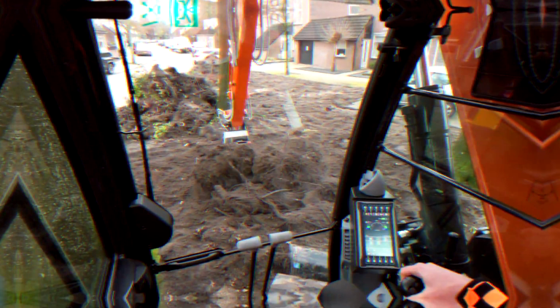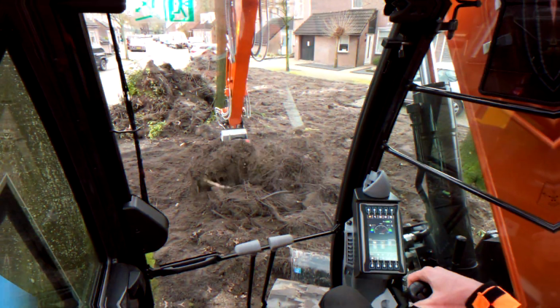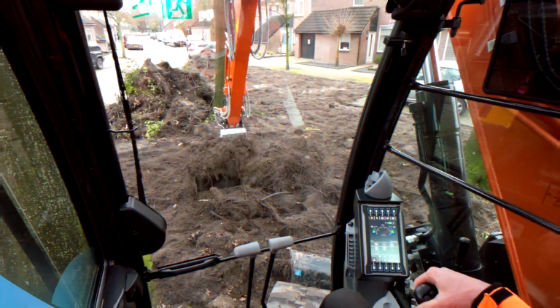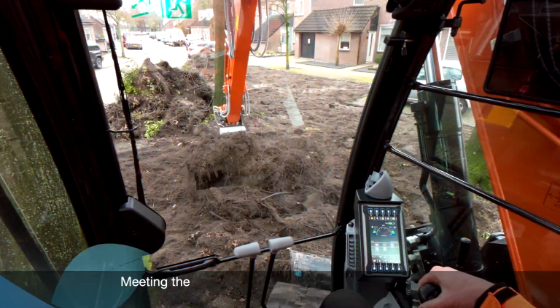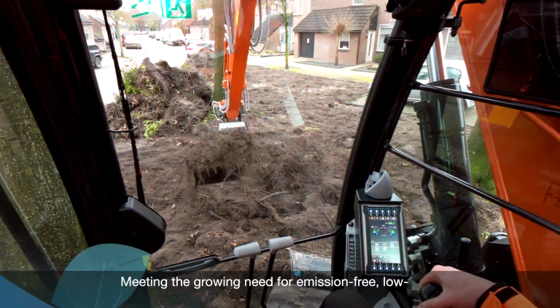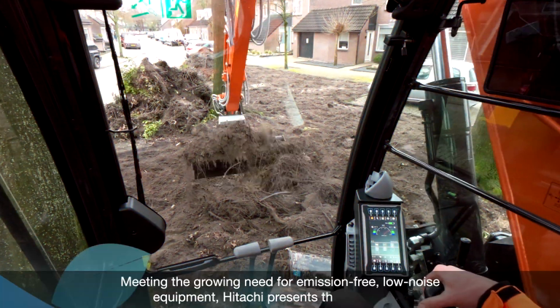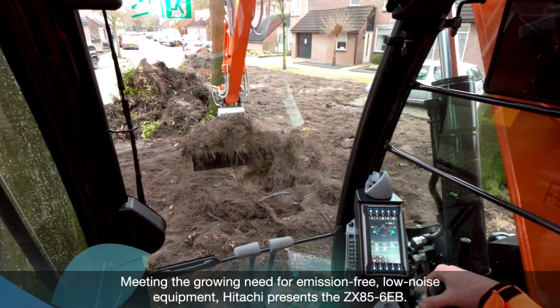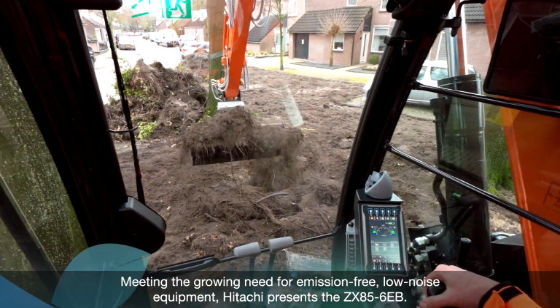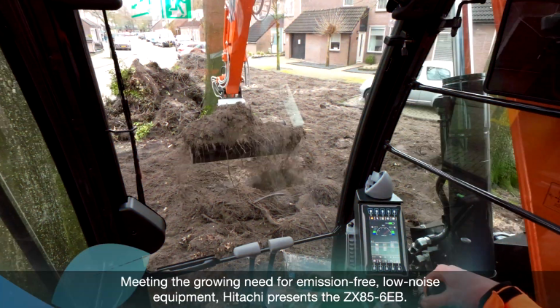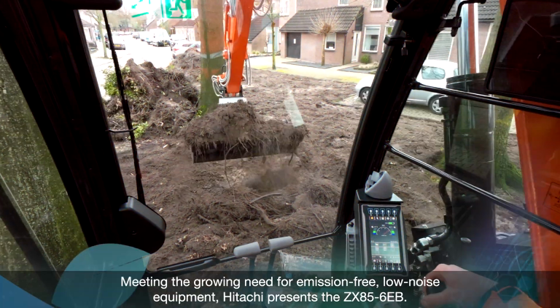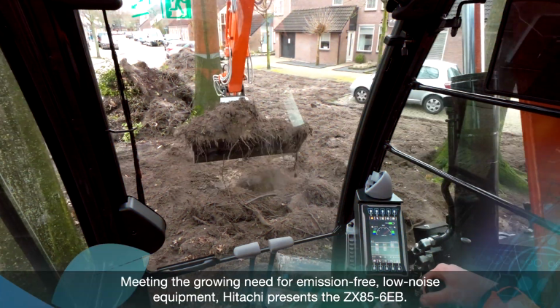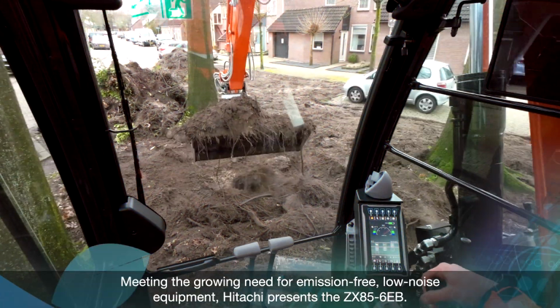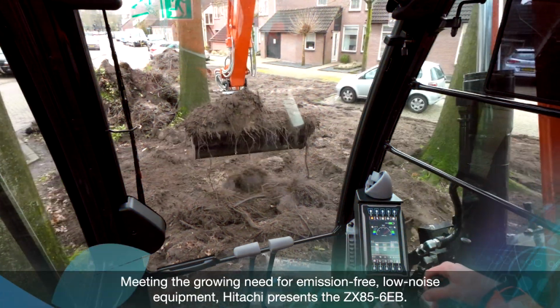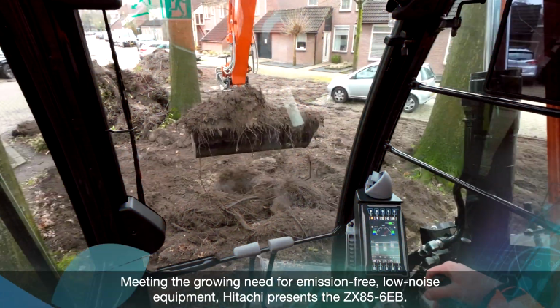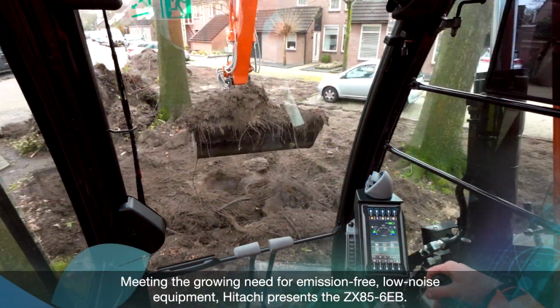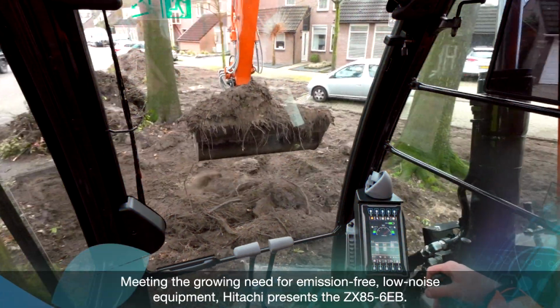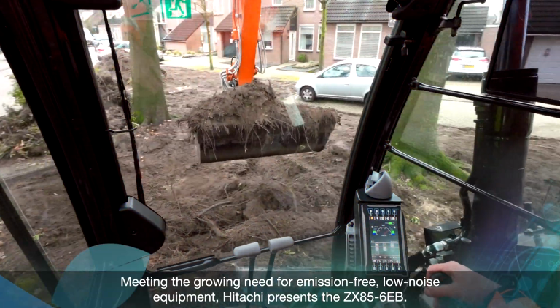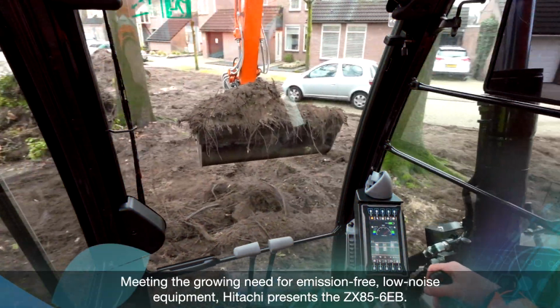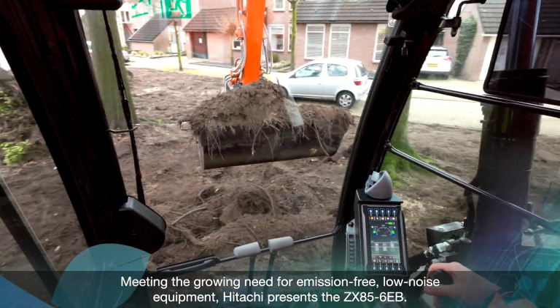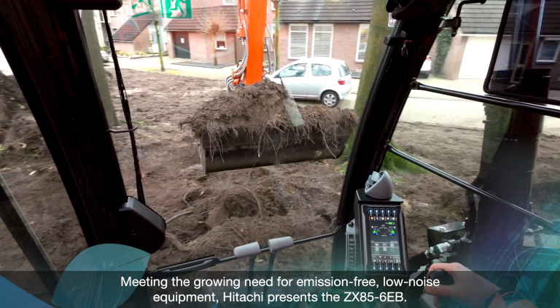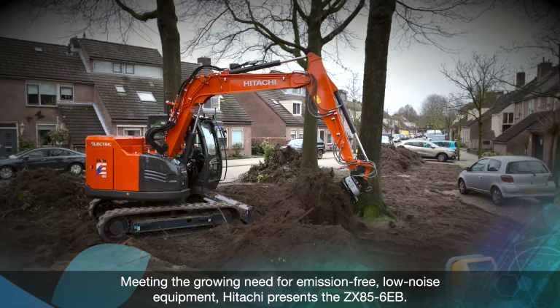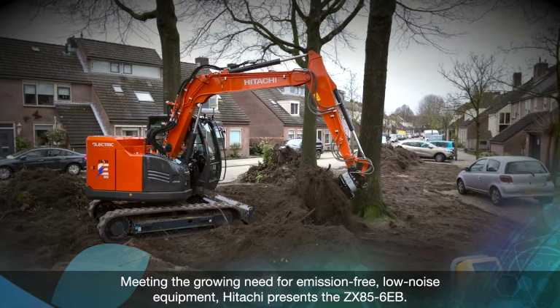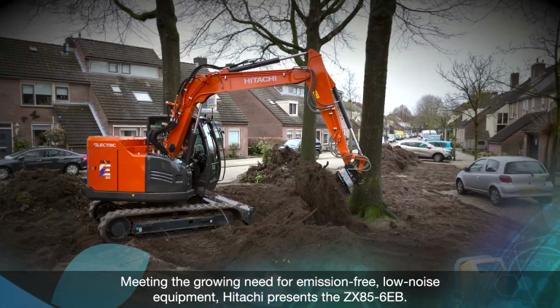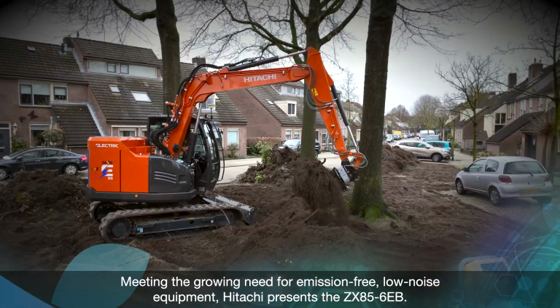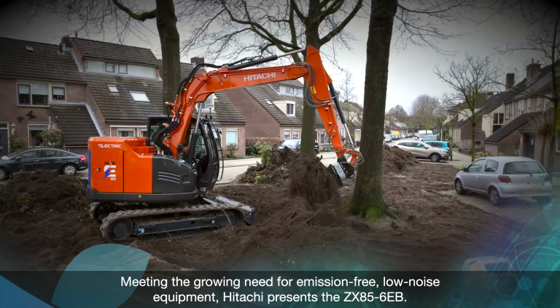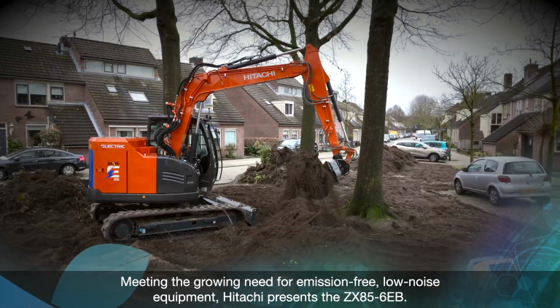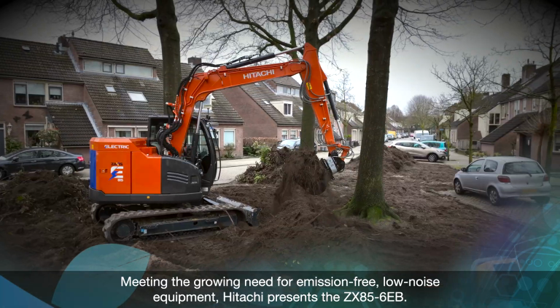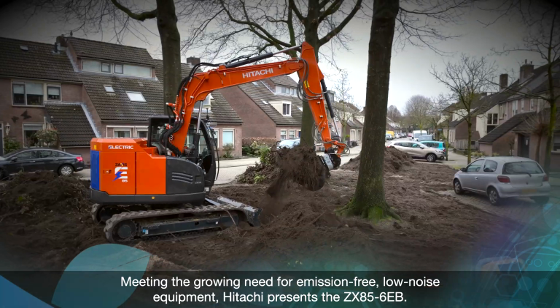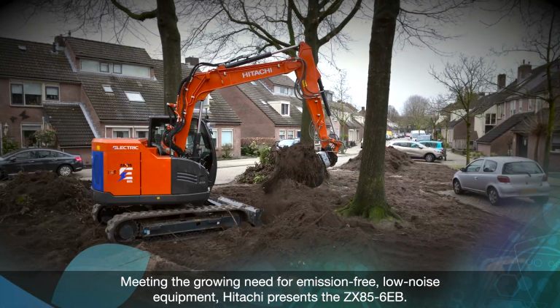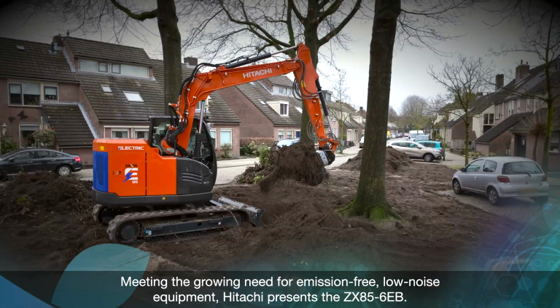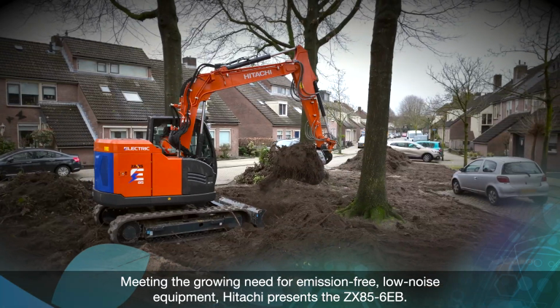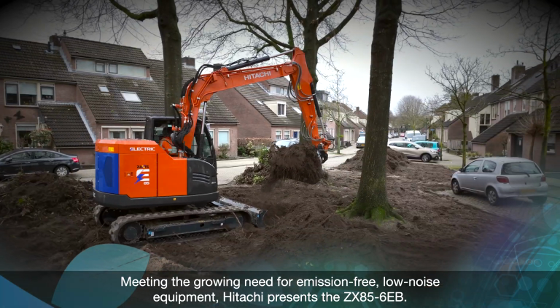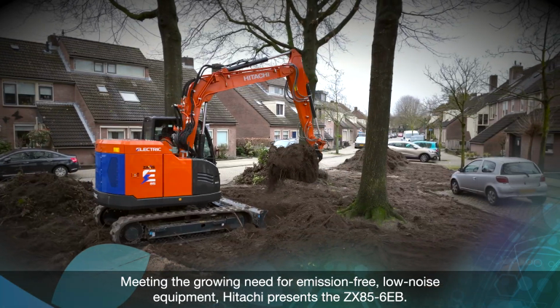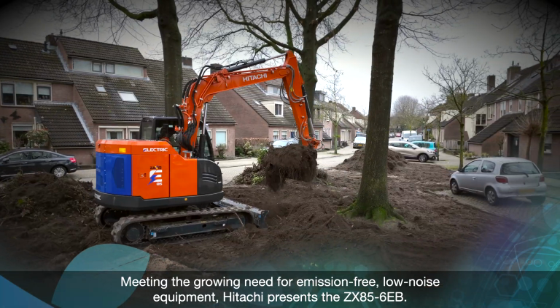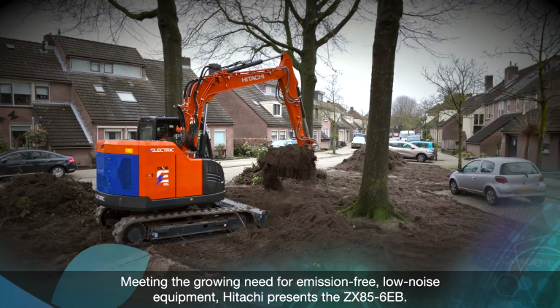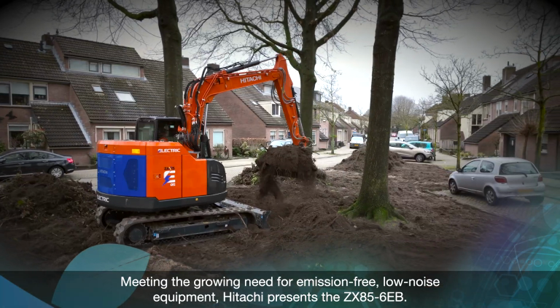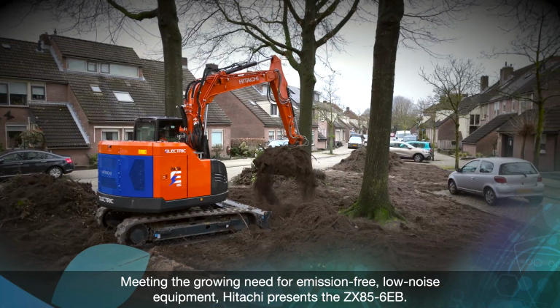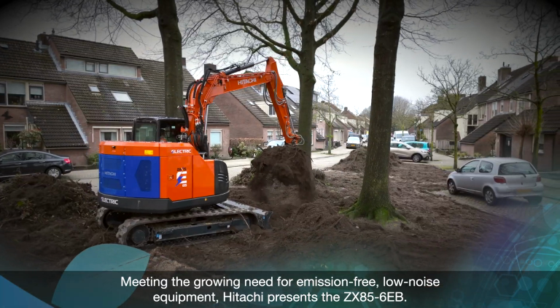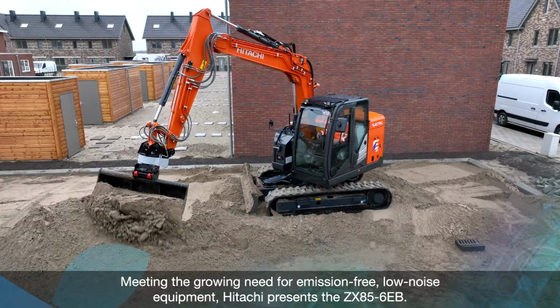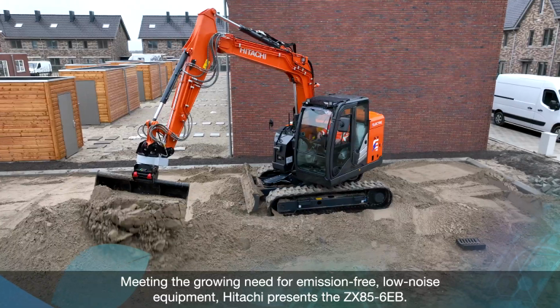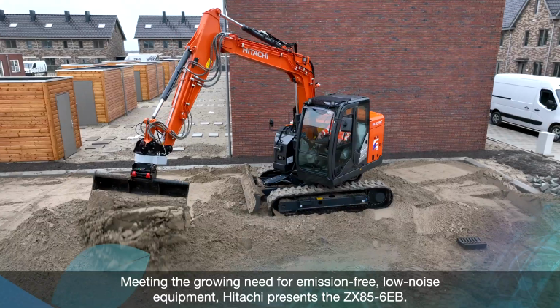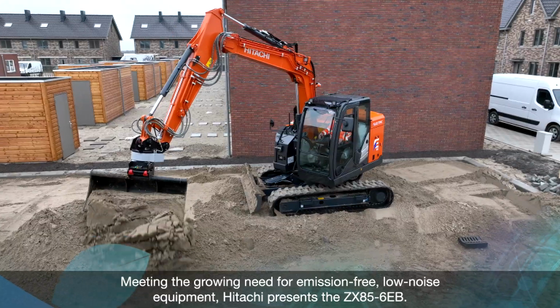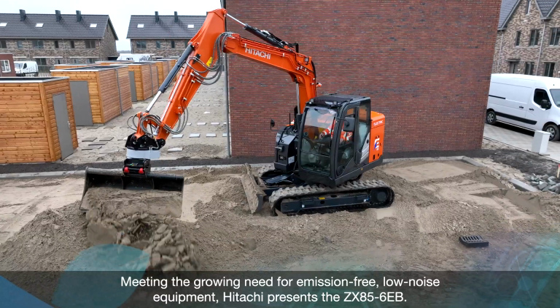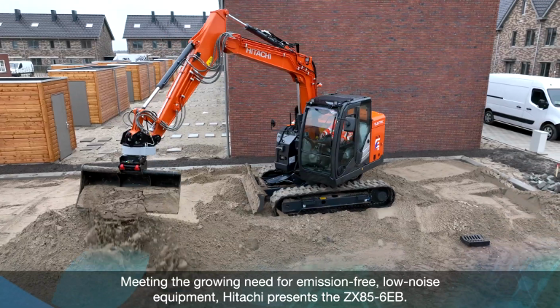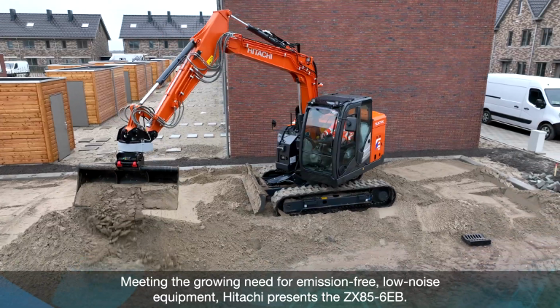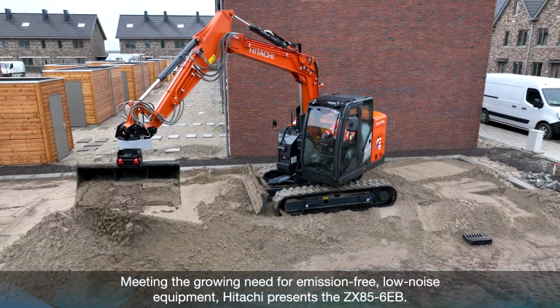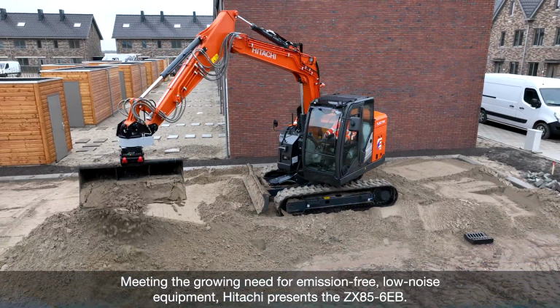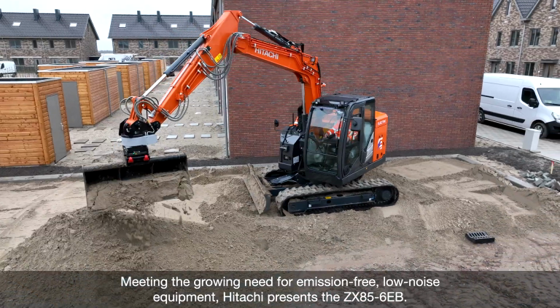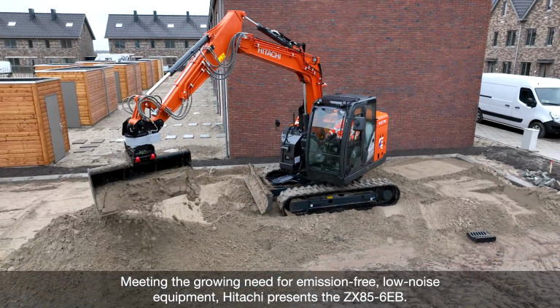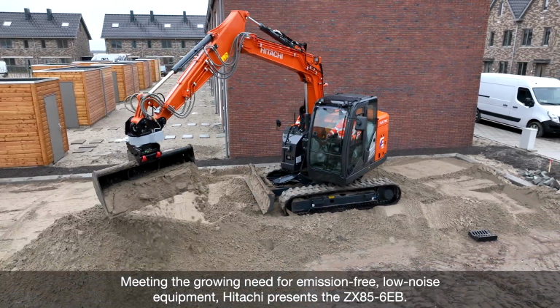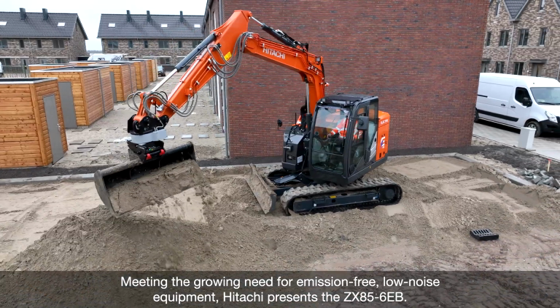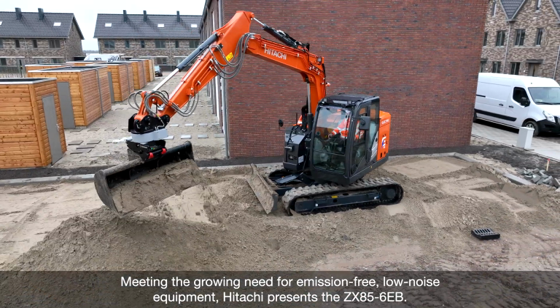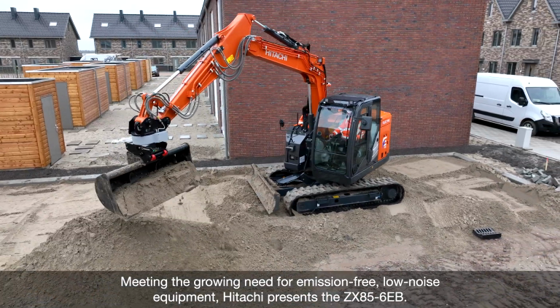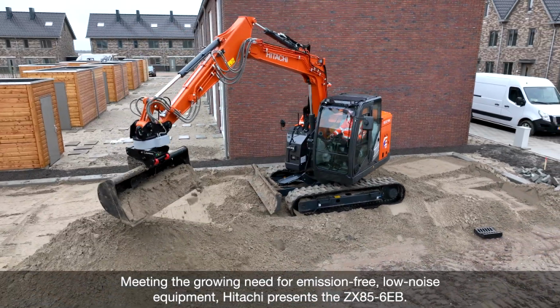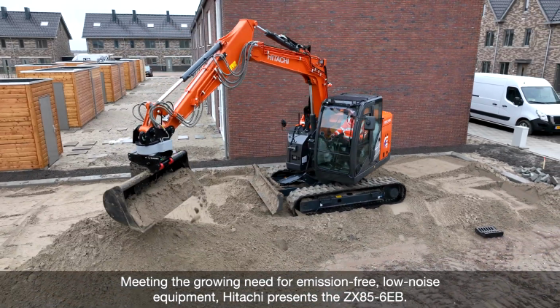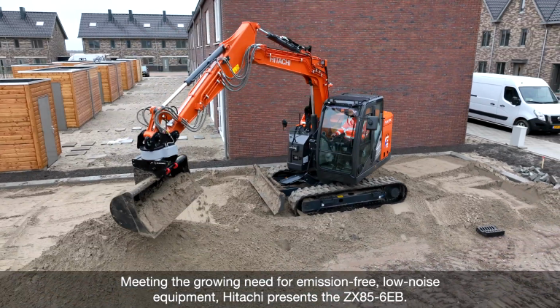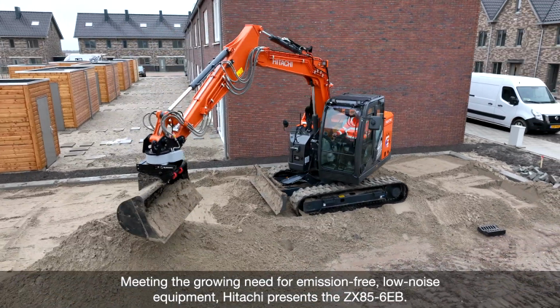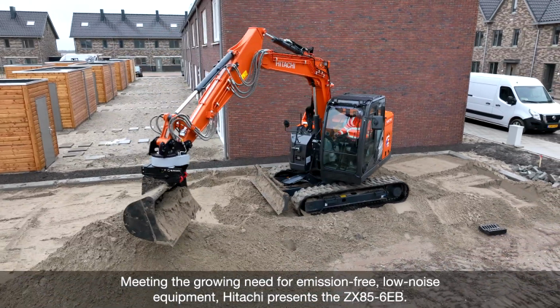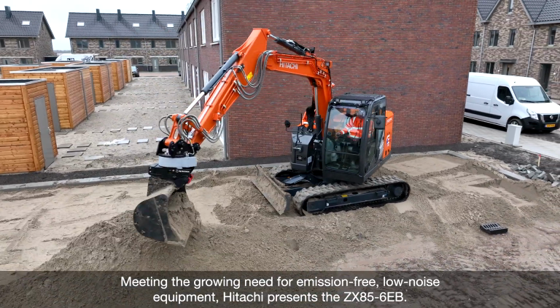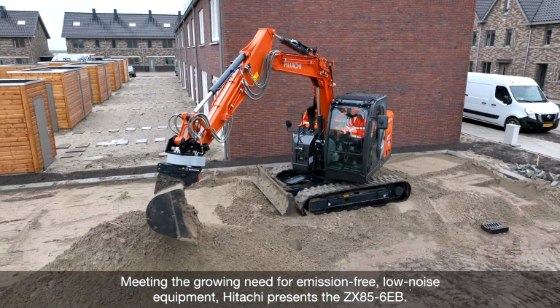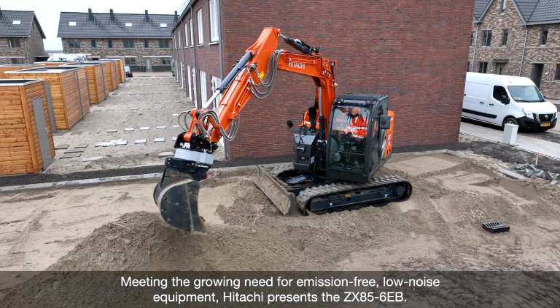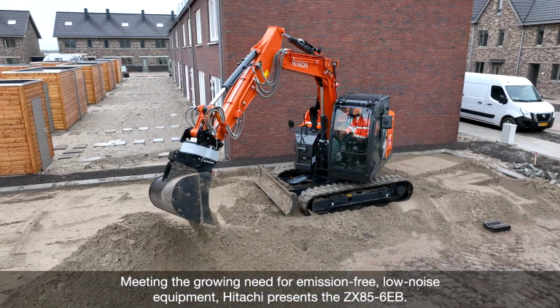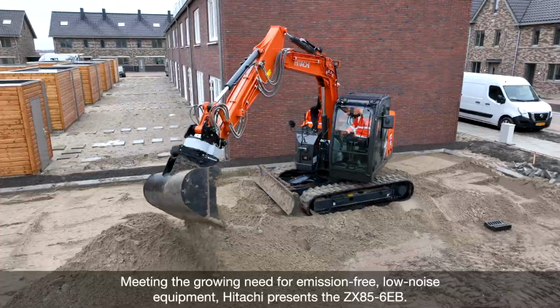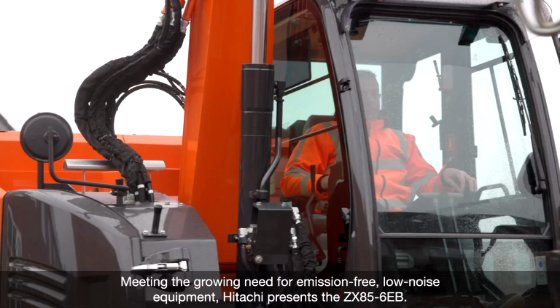Meeting the growing need for emission-free, low noise equipment, Hitachi presents the ZX85-6EB.